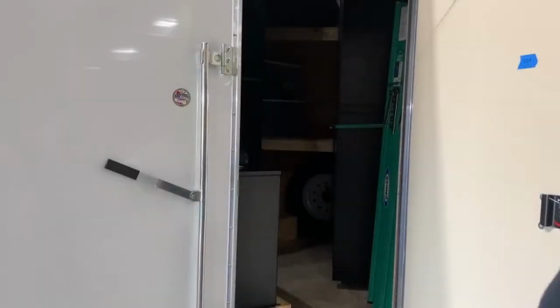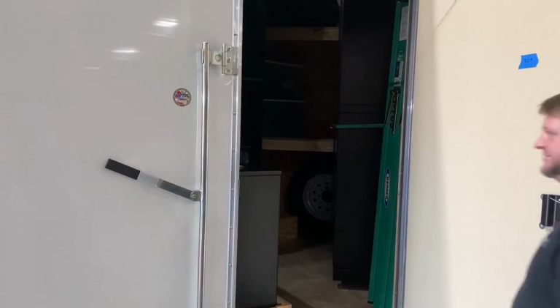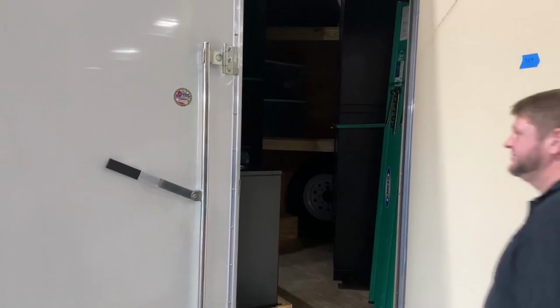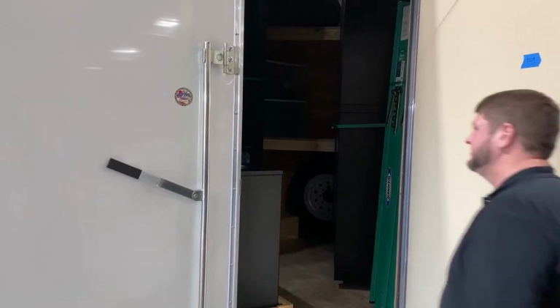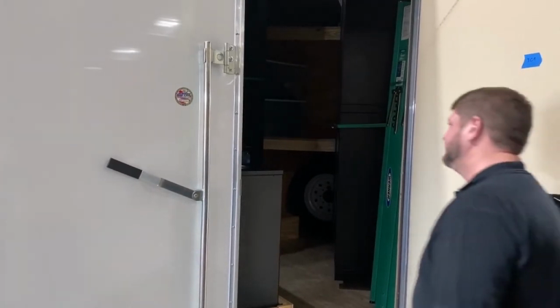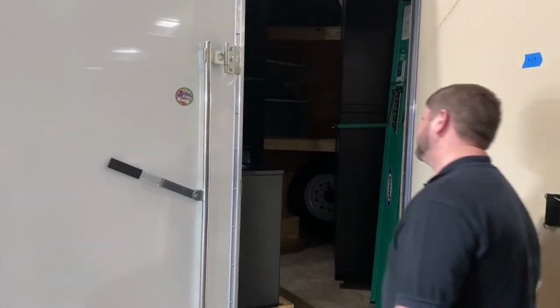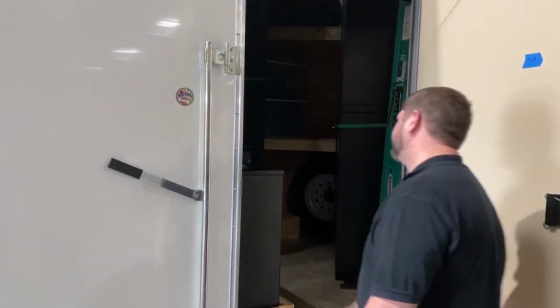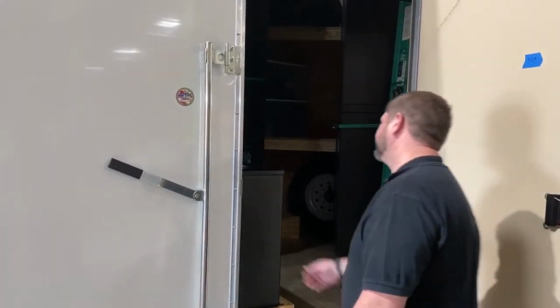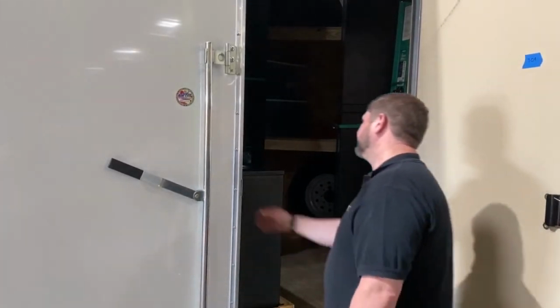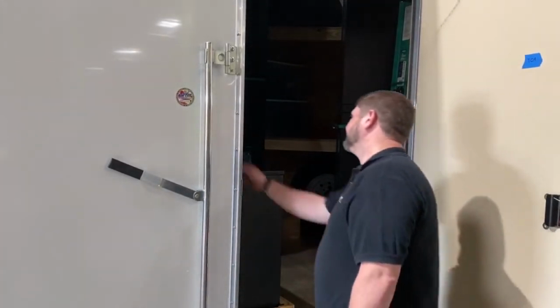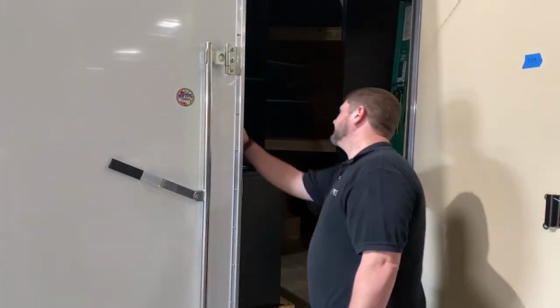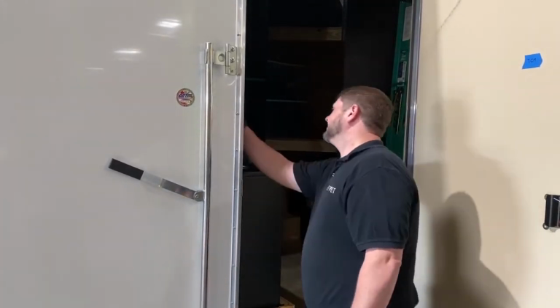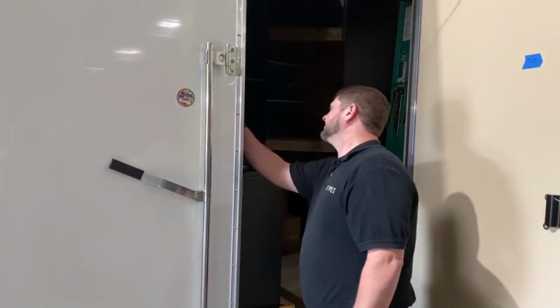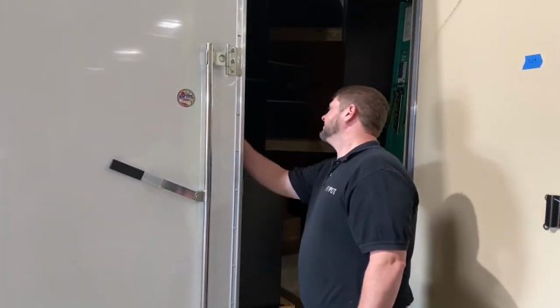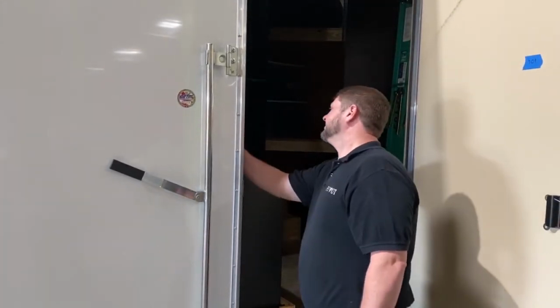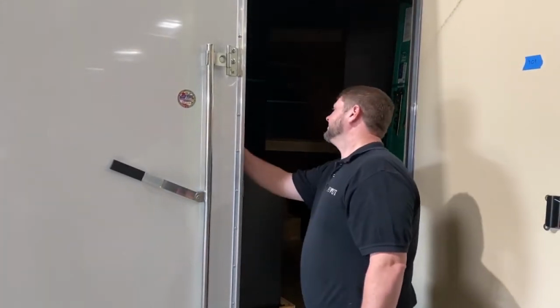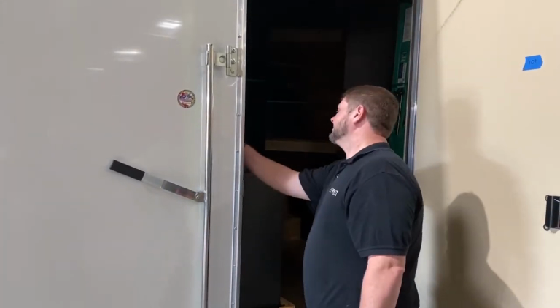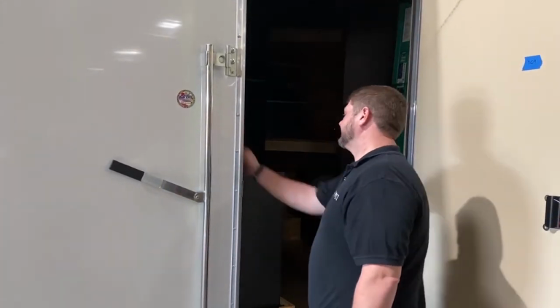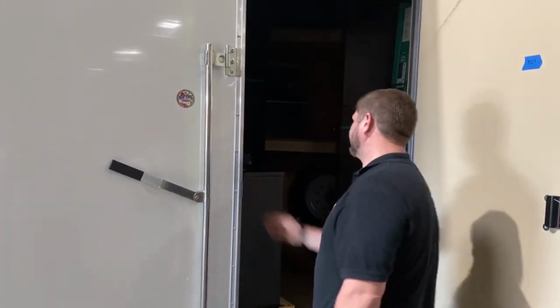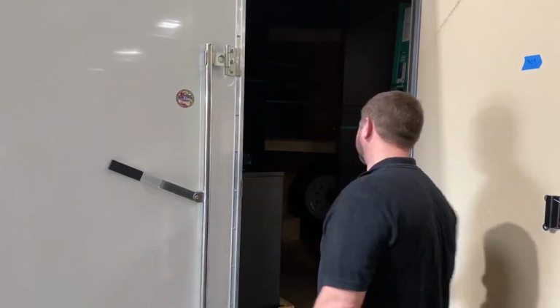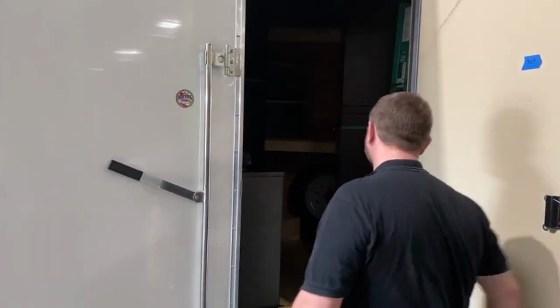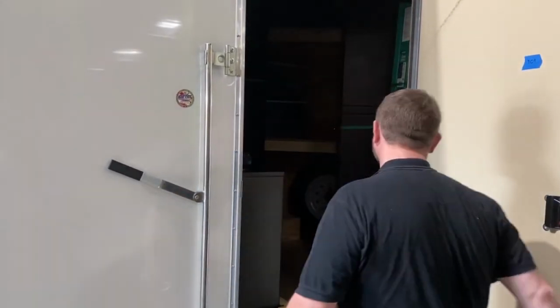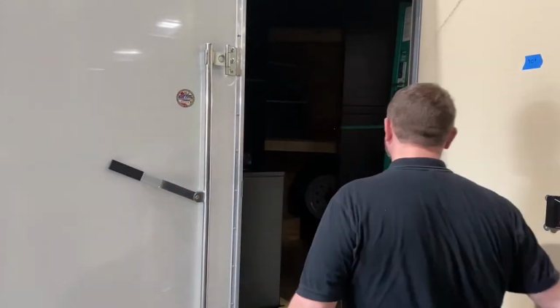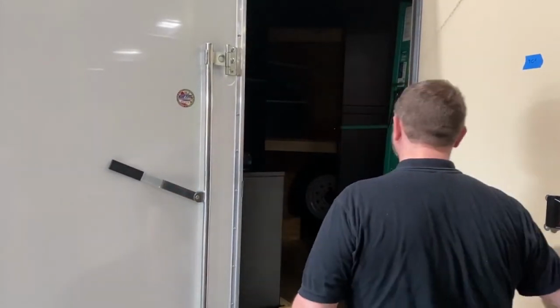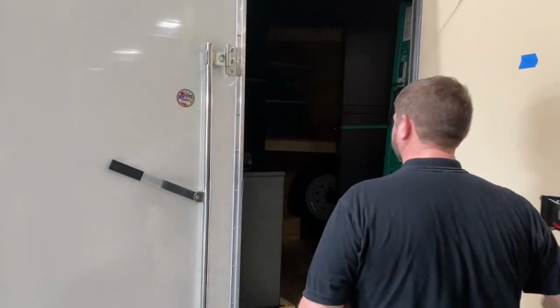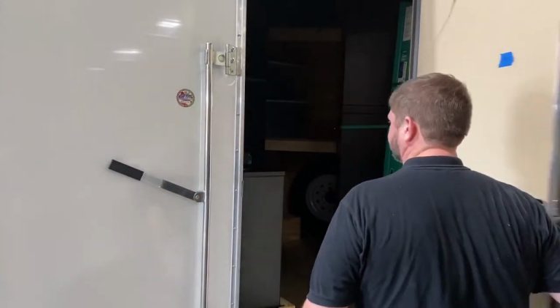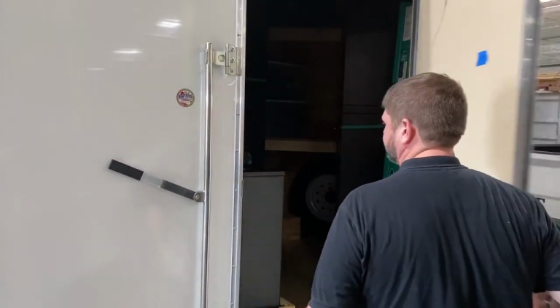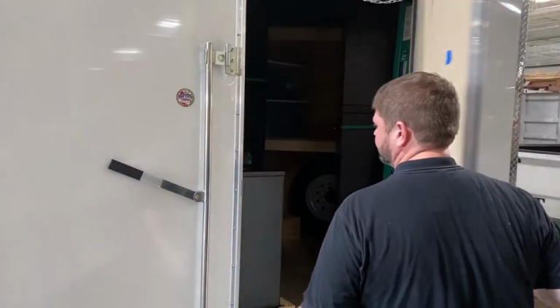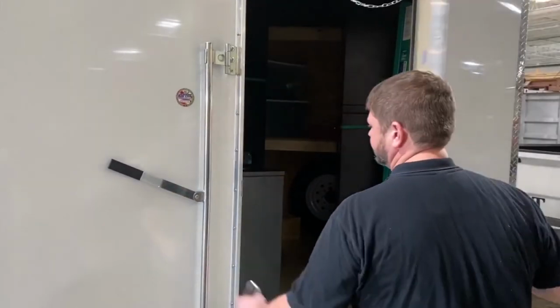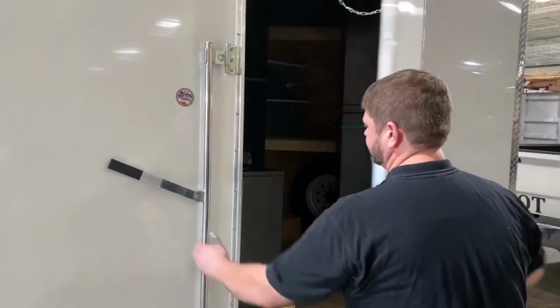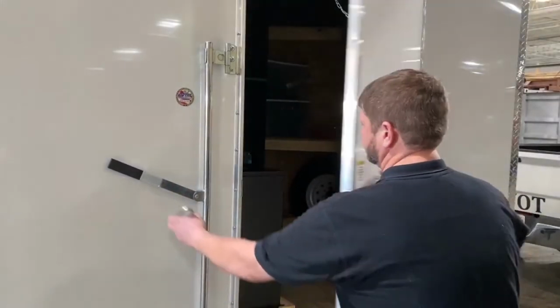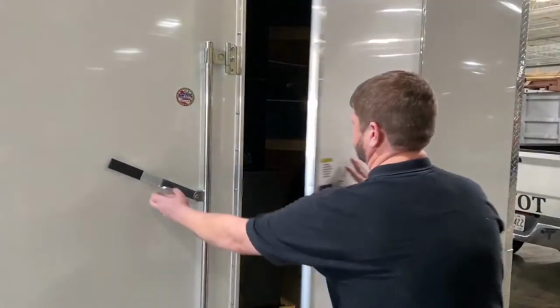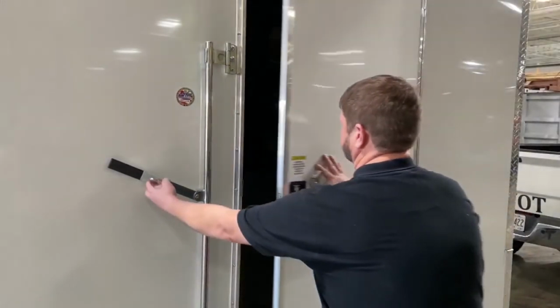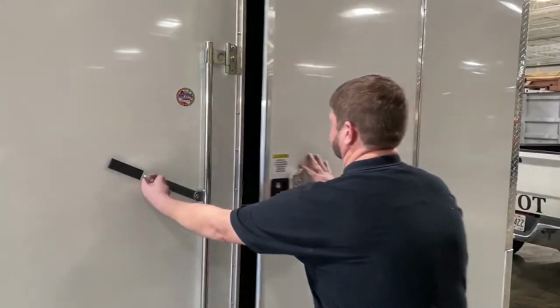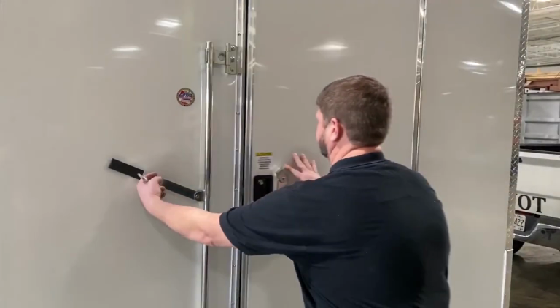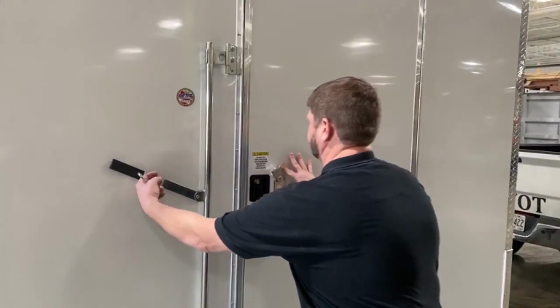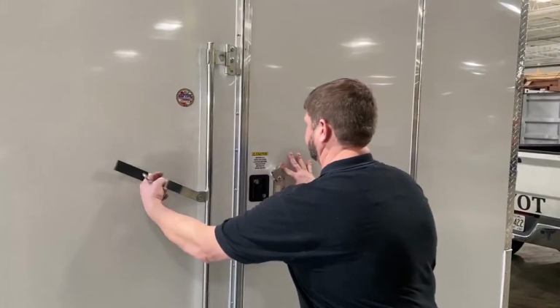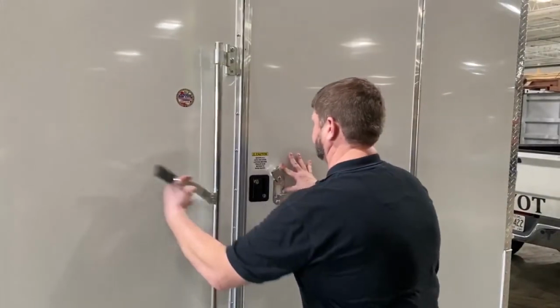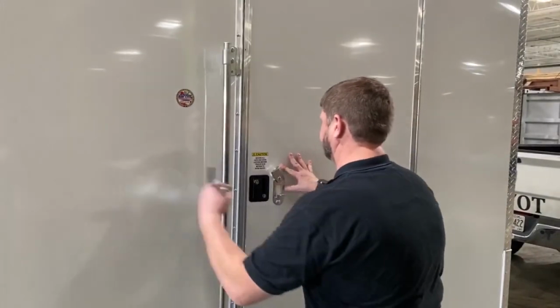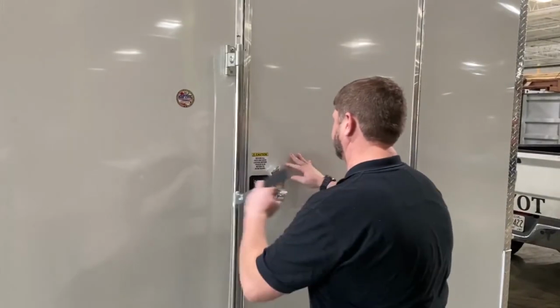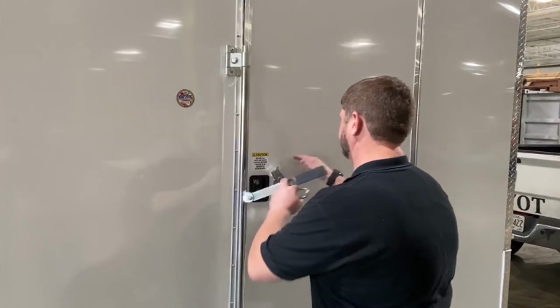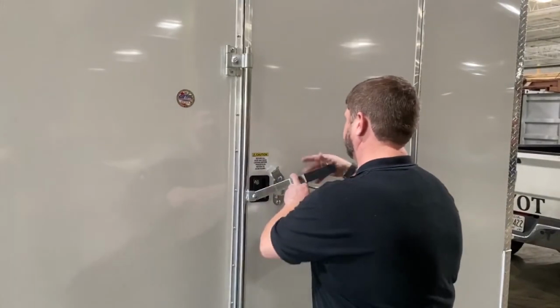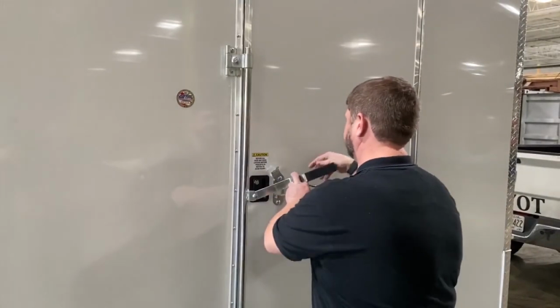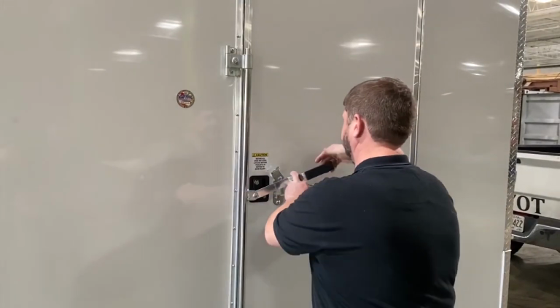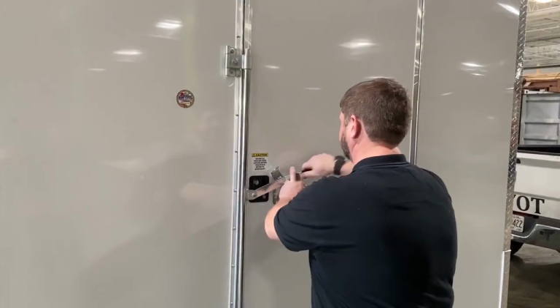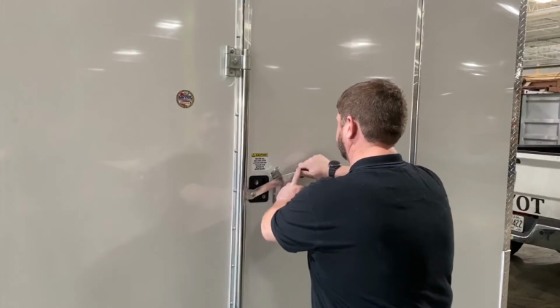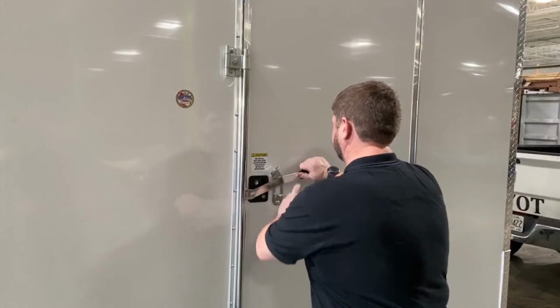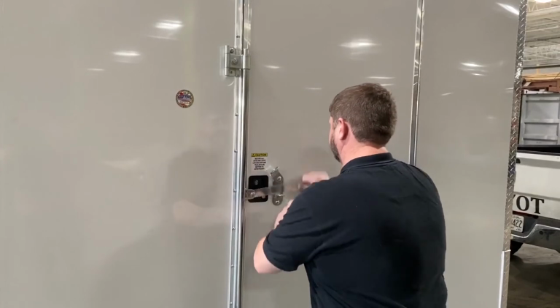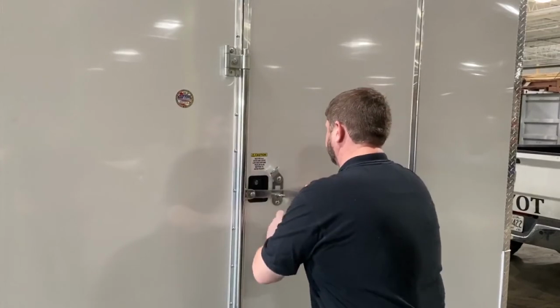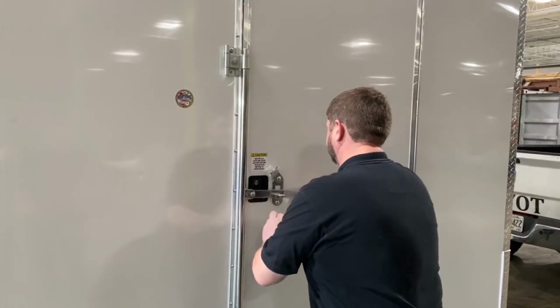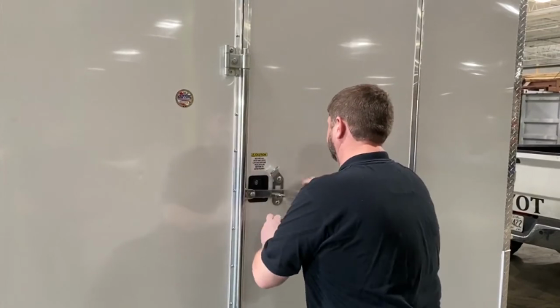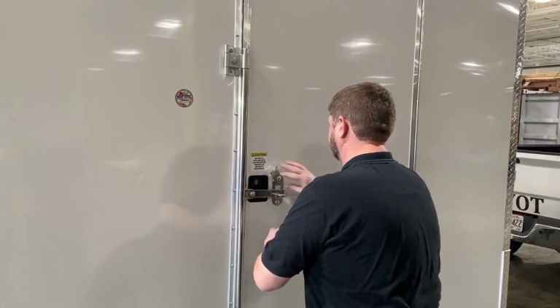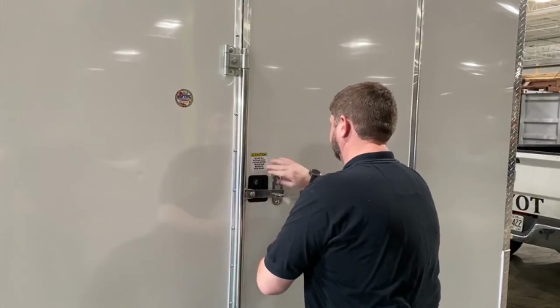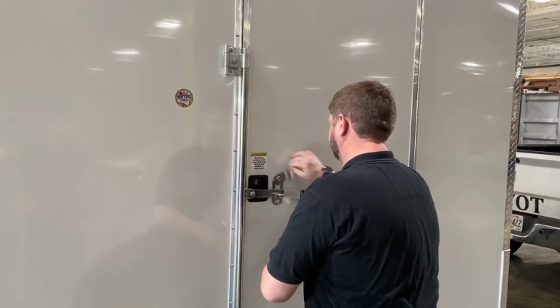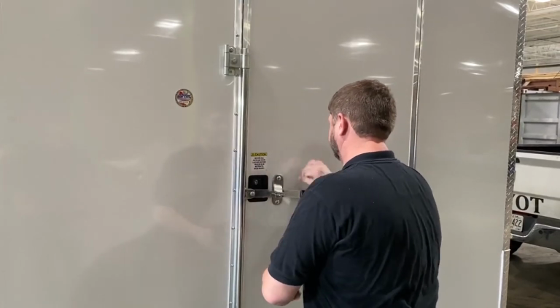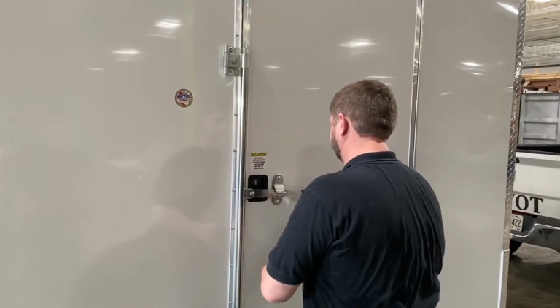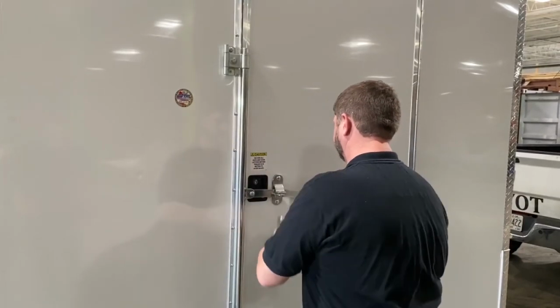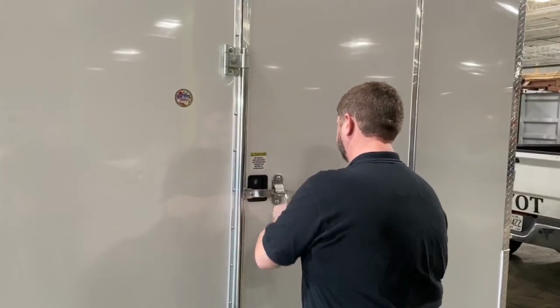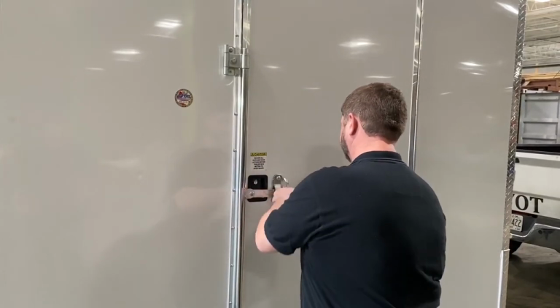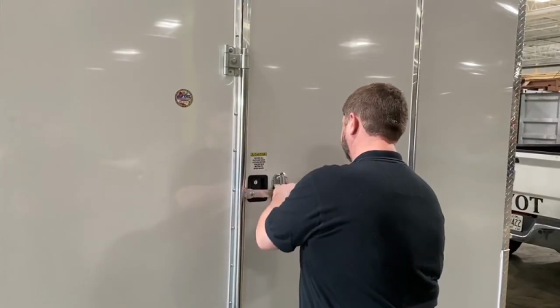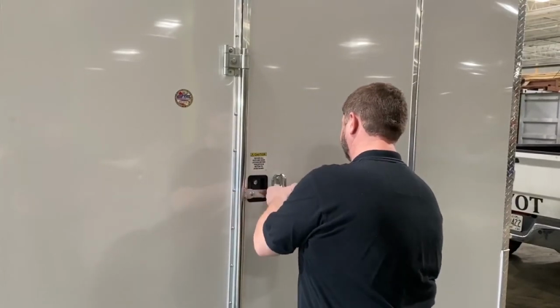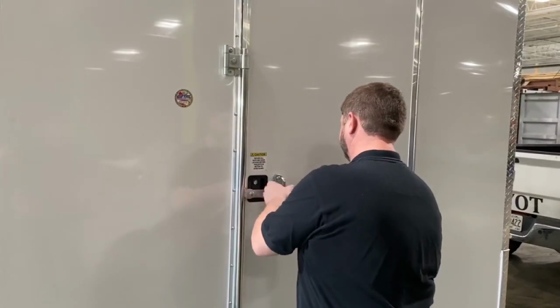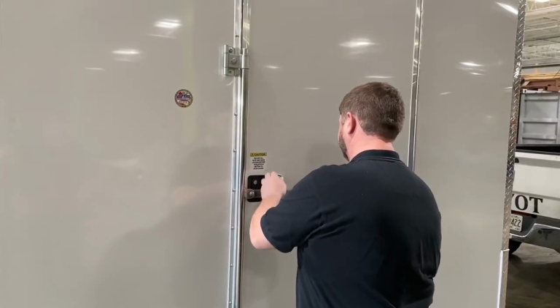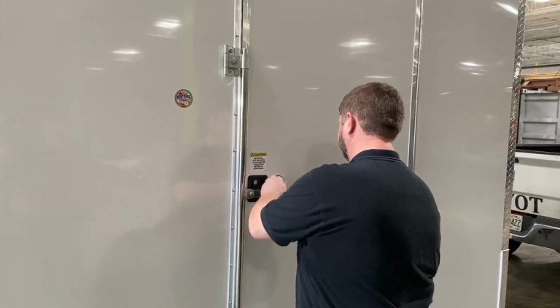Lastly, return the crank to its holder inside the trailer, turn the light off and lock the side door. Thank you. Take care.